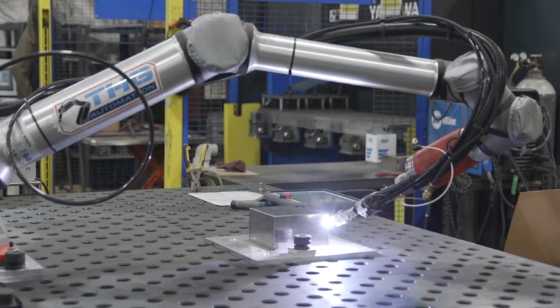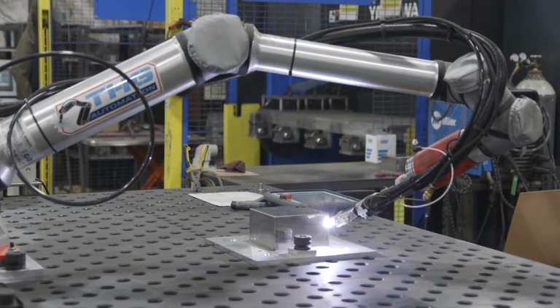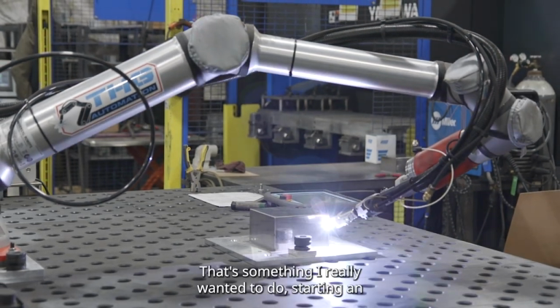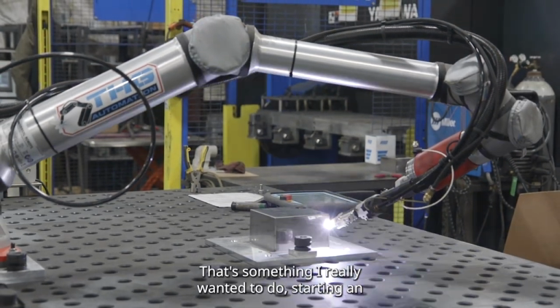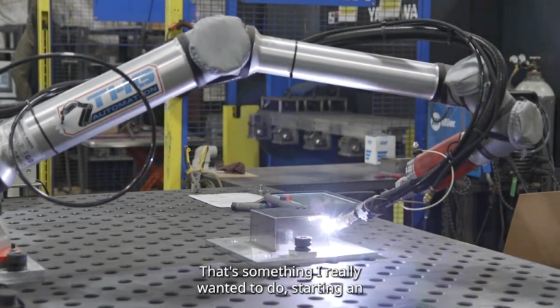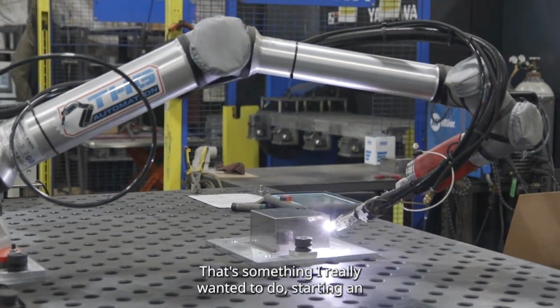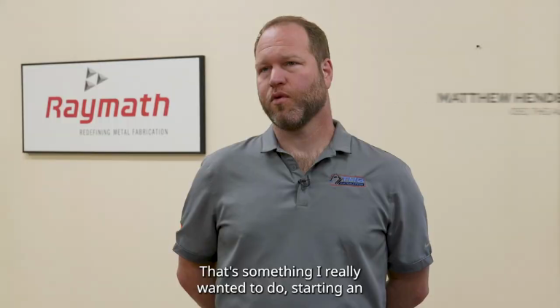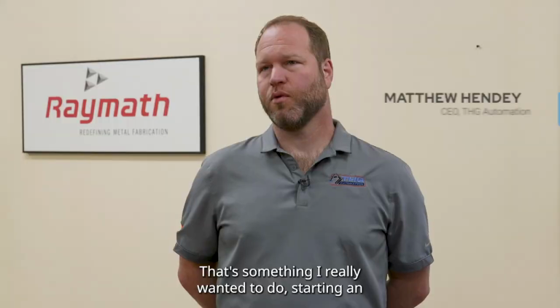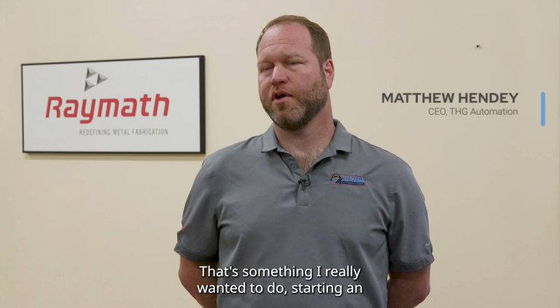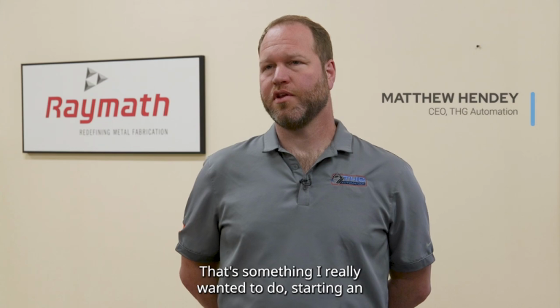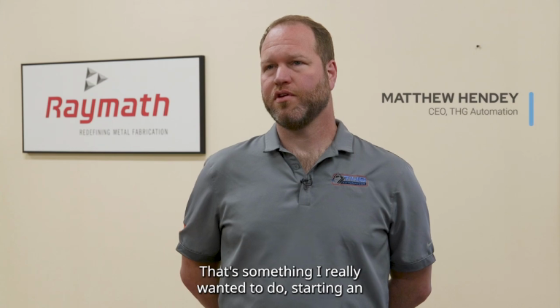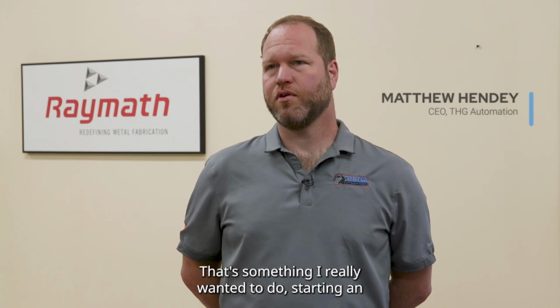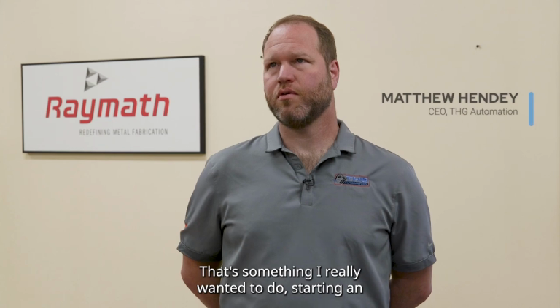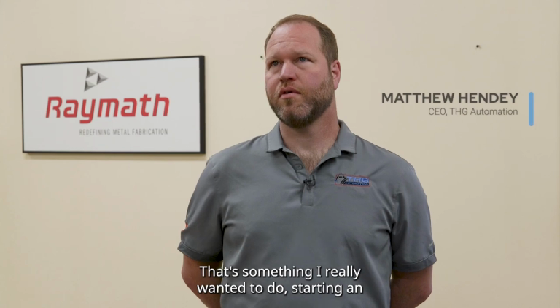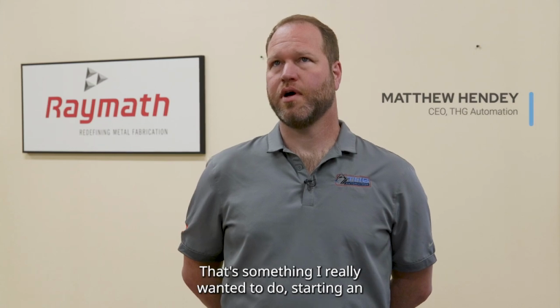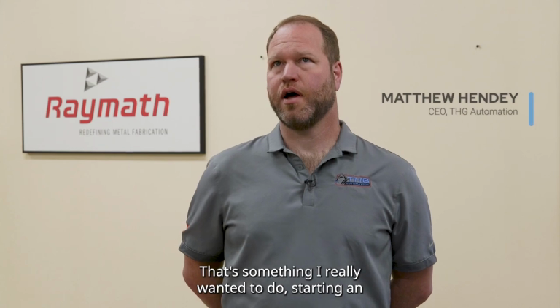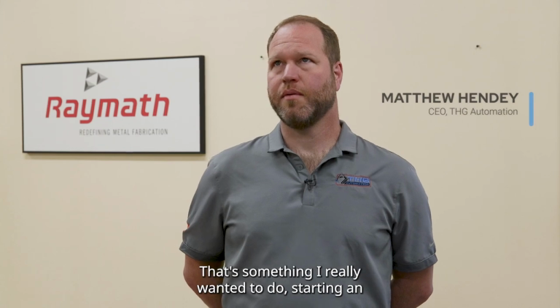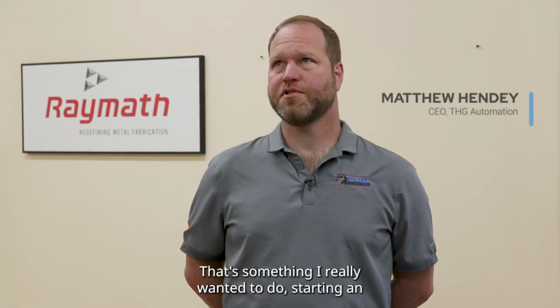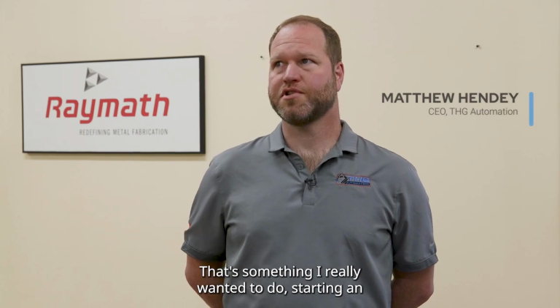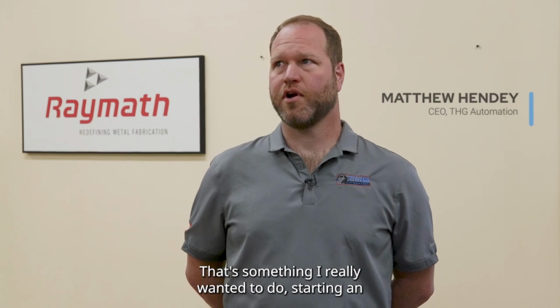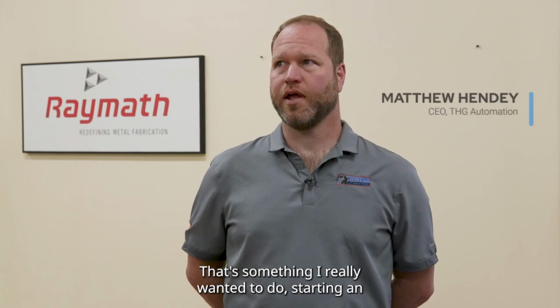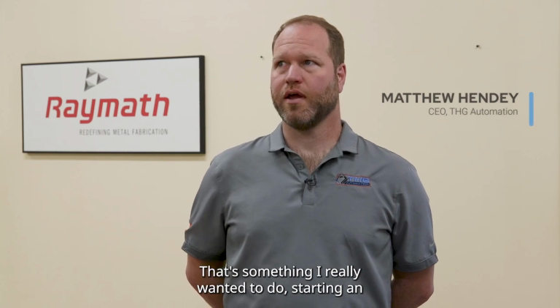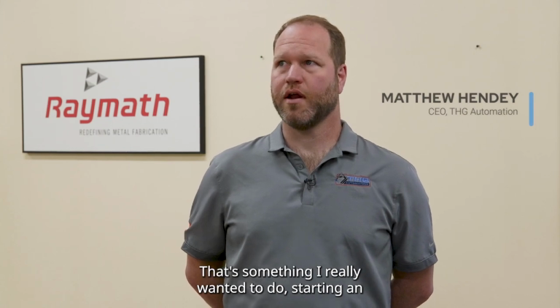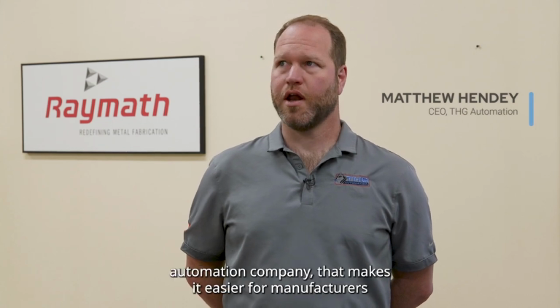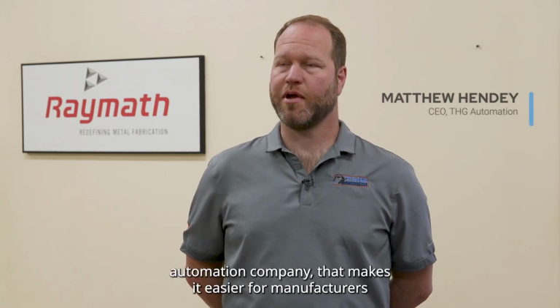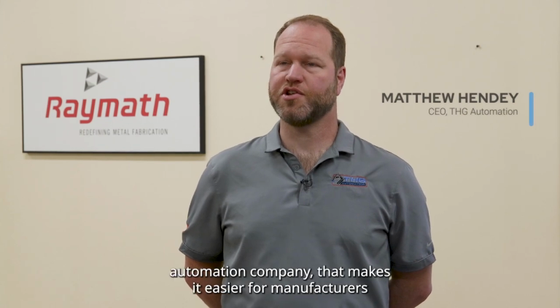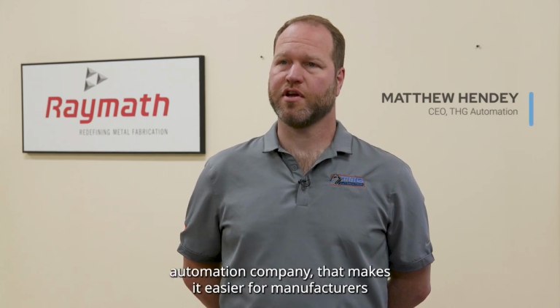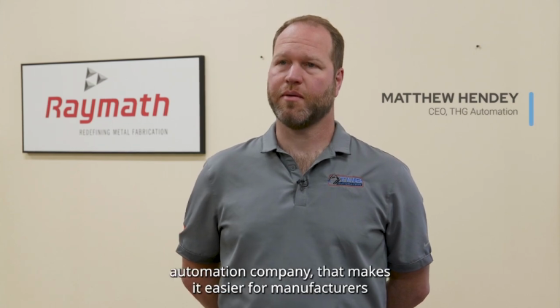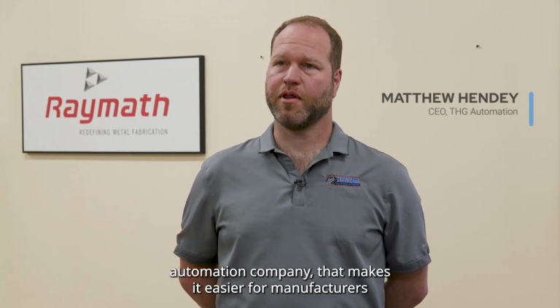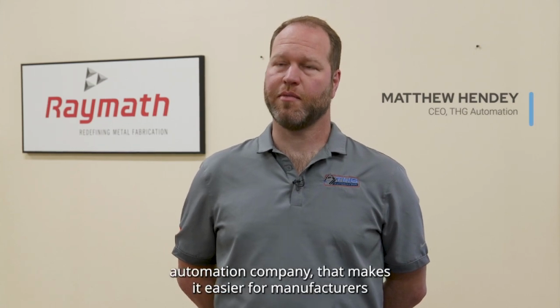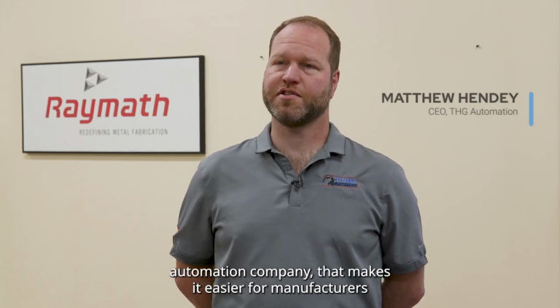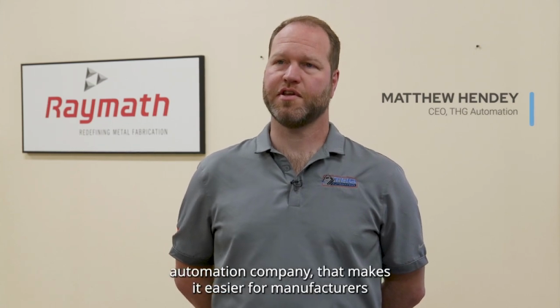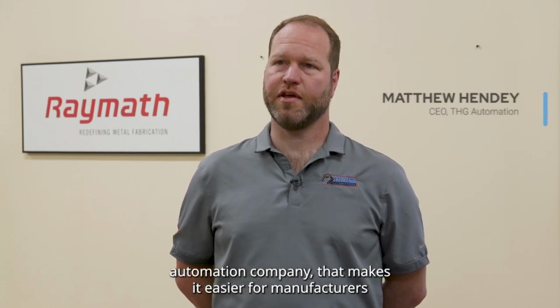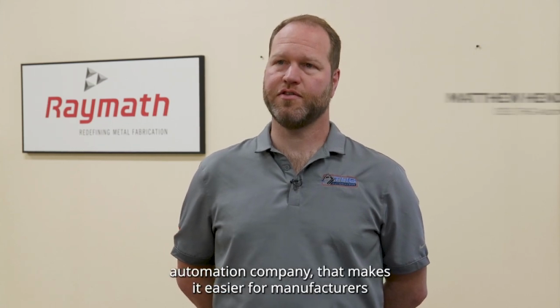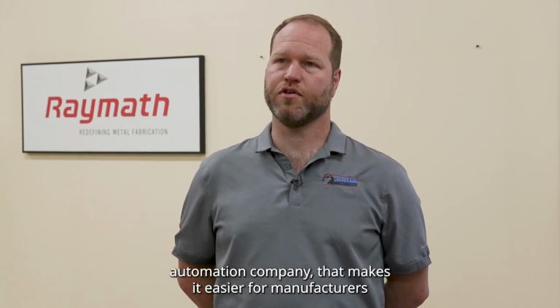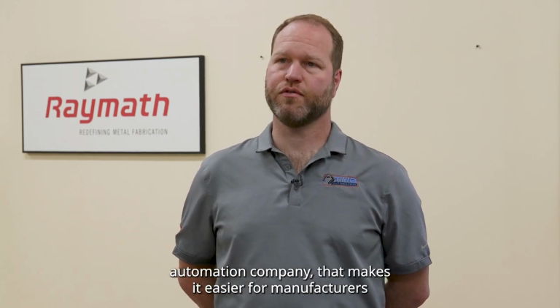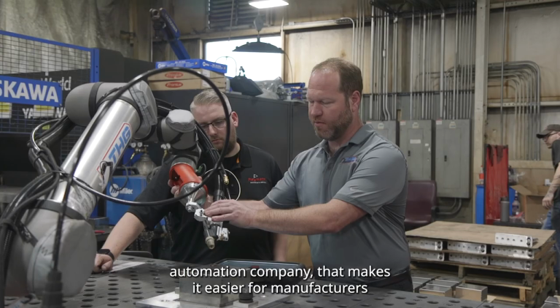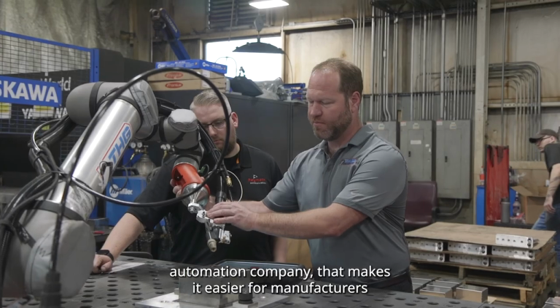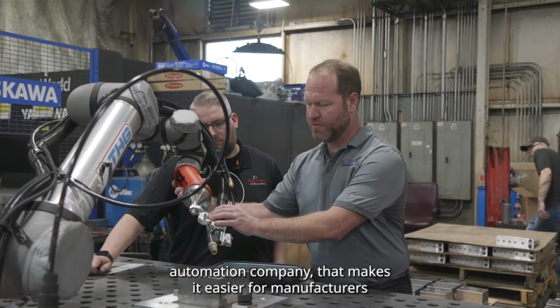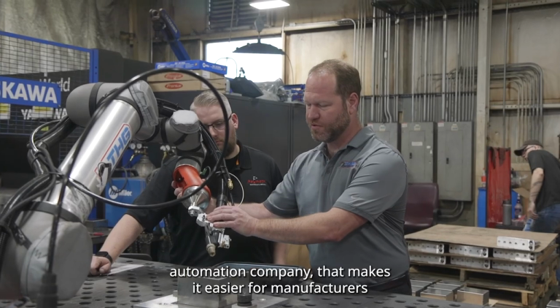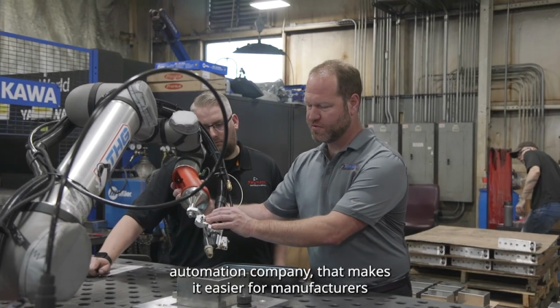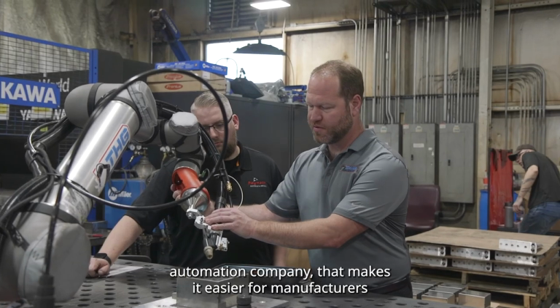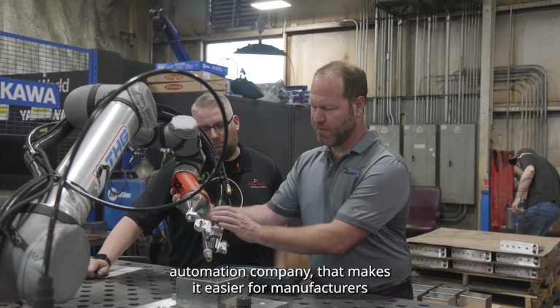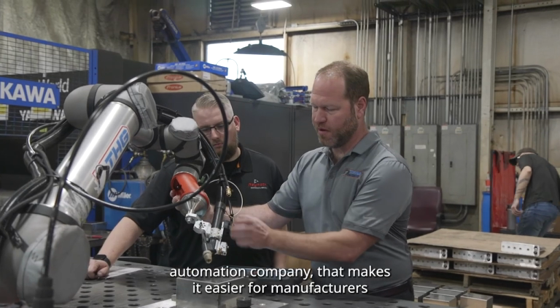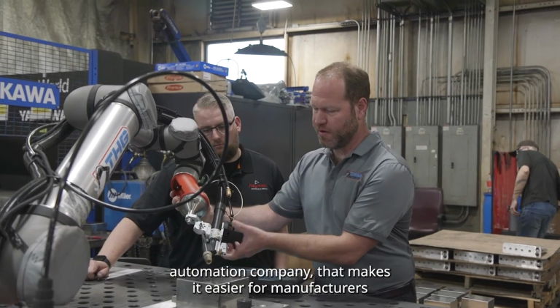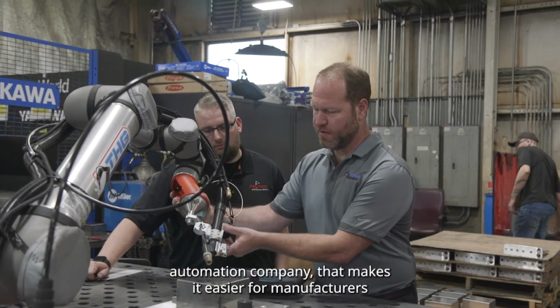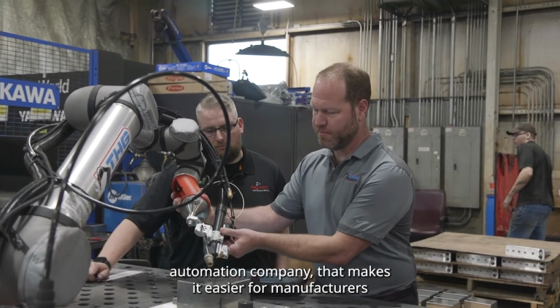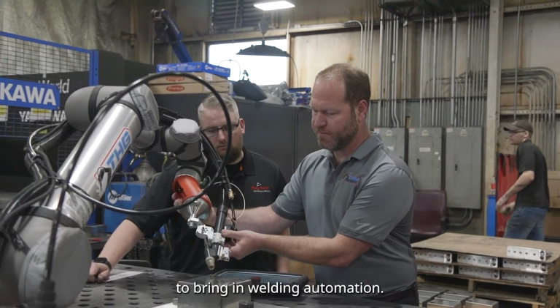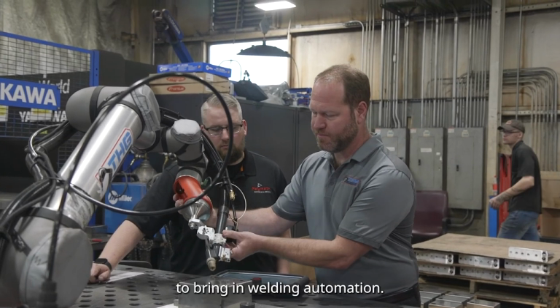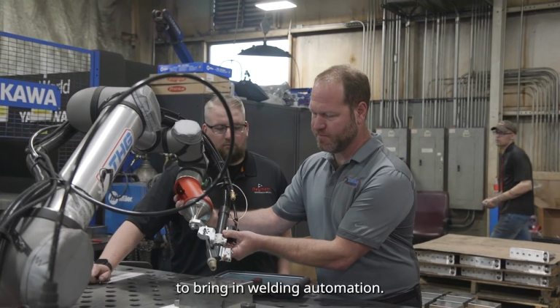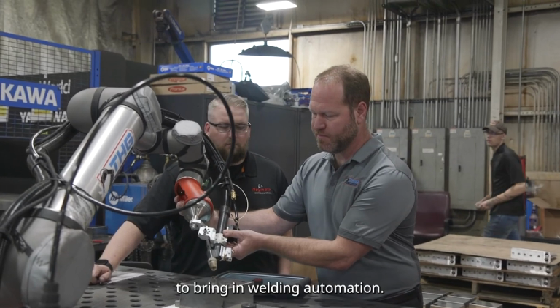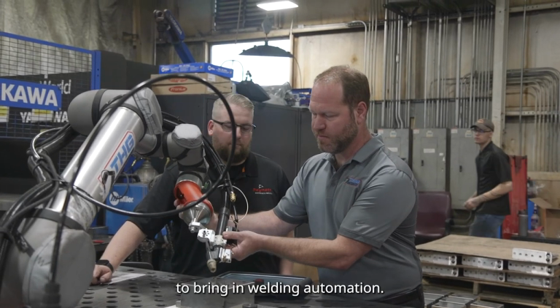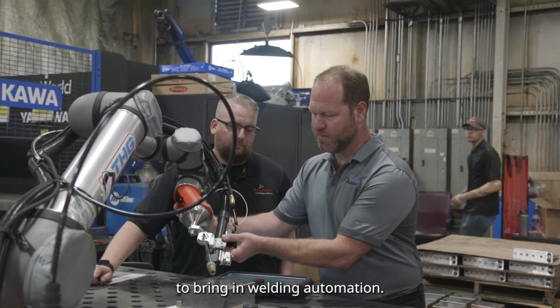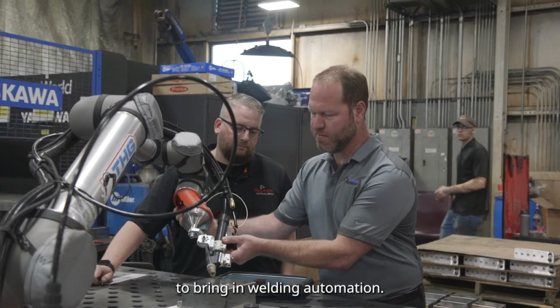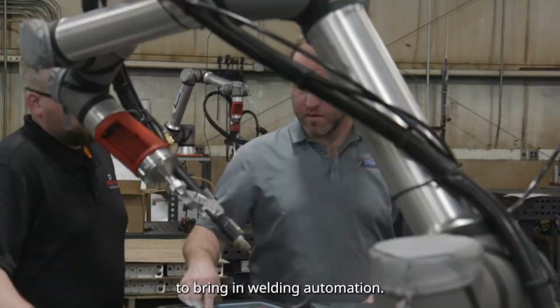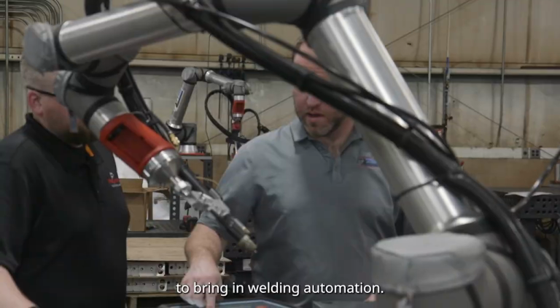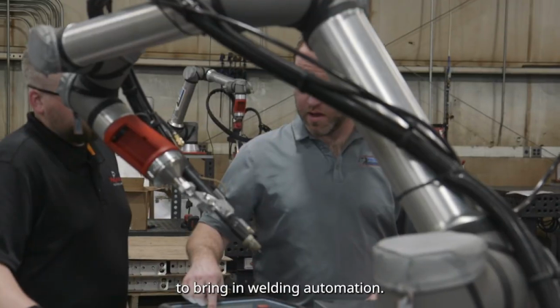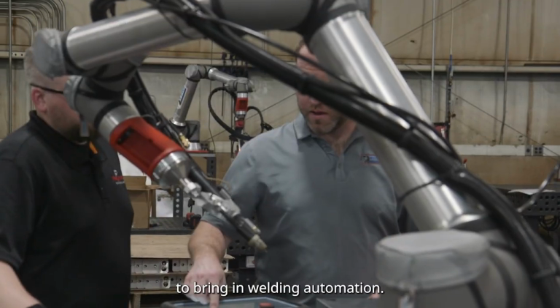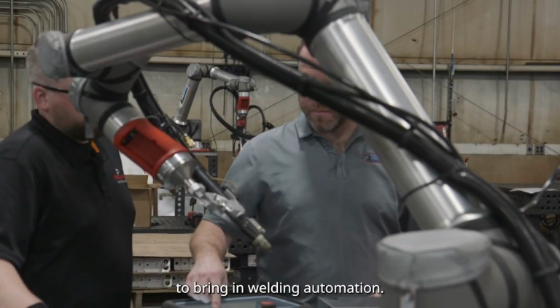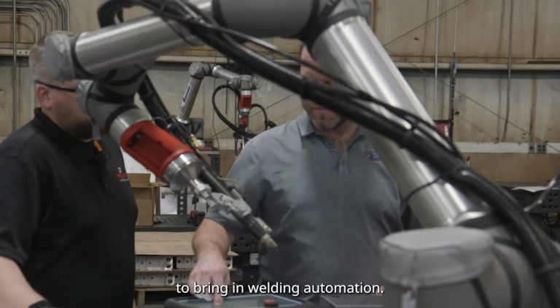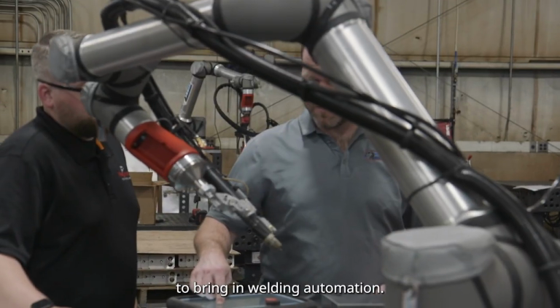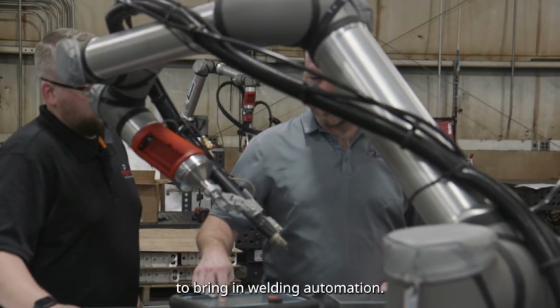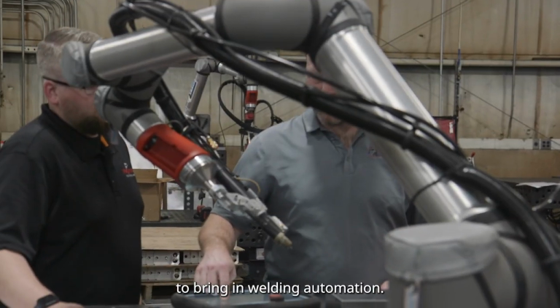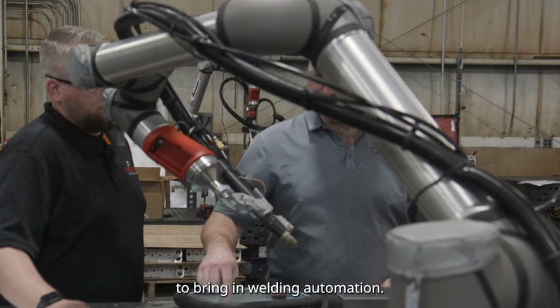This is something I really wanted to do, starting an automation company that makes it easier for manufacturers to bring in welding automation.